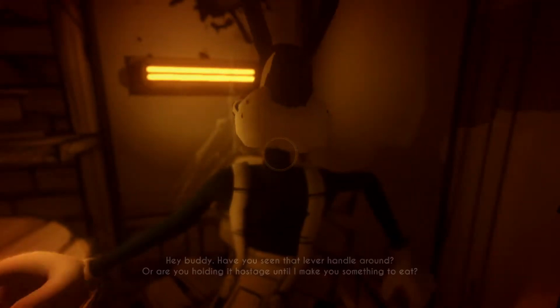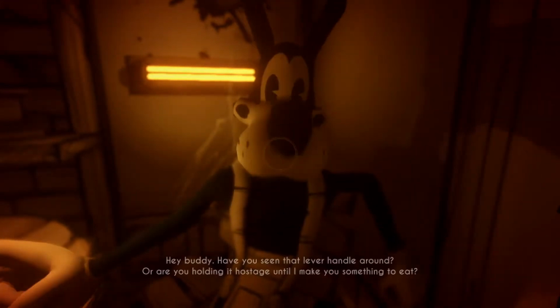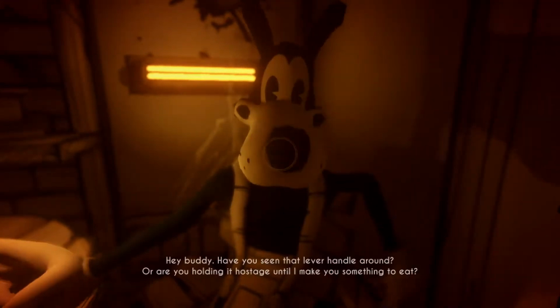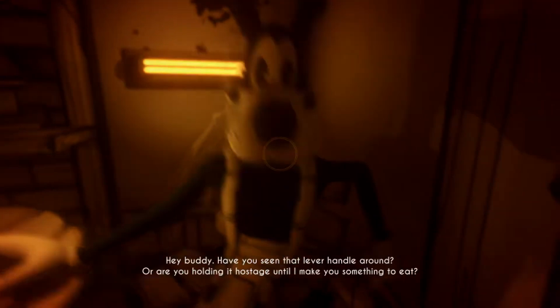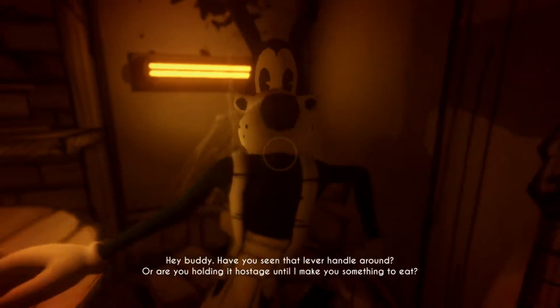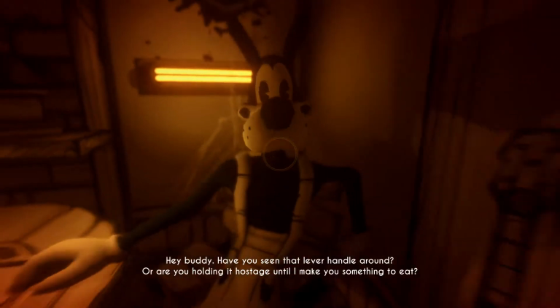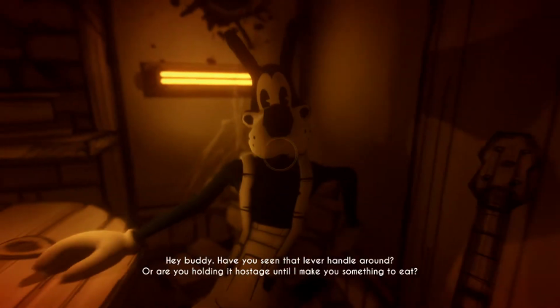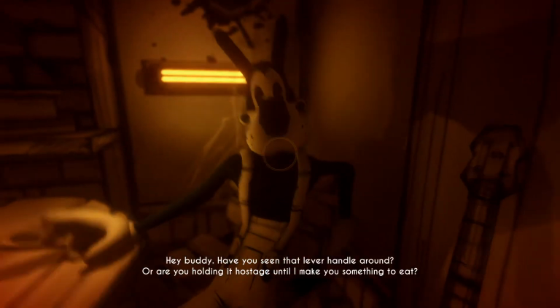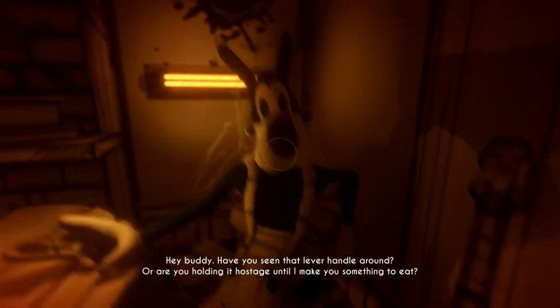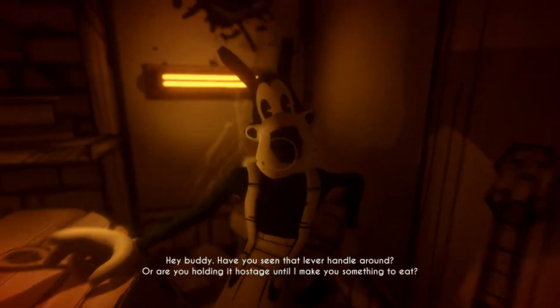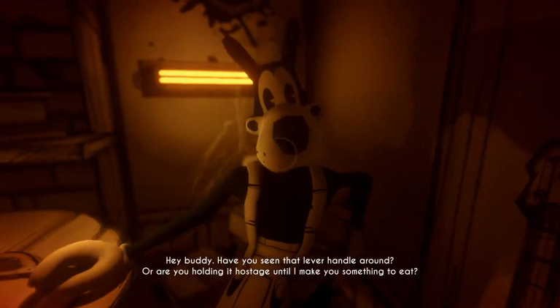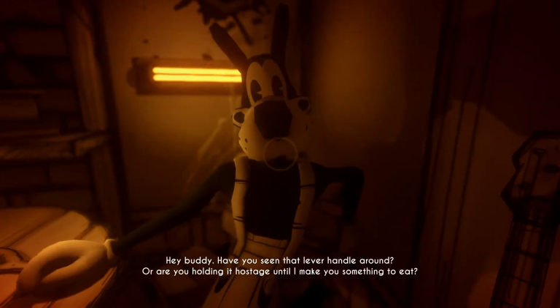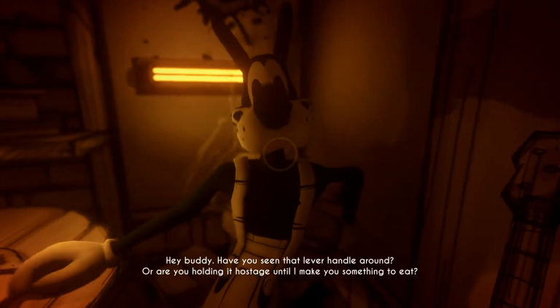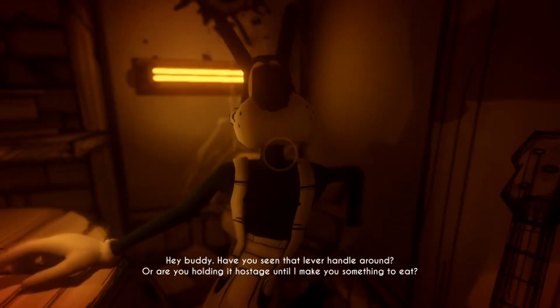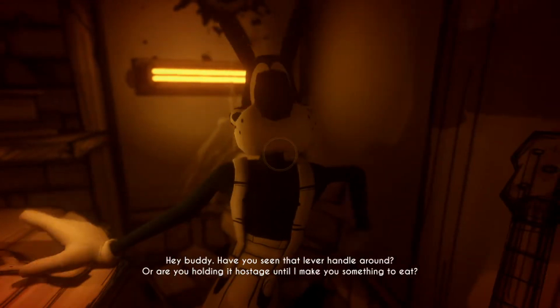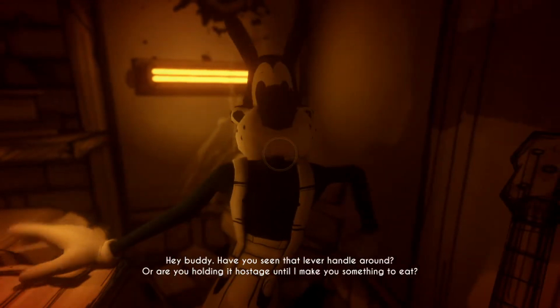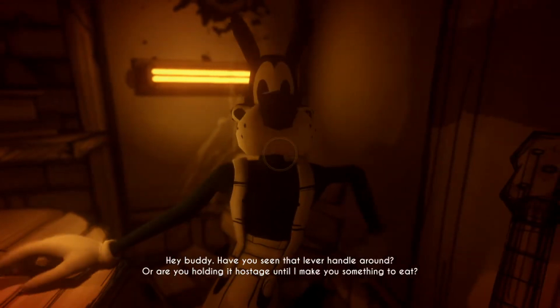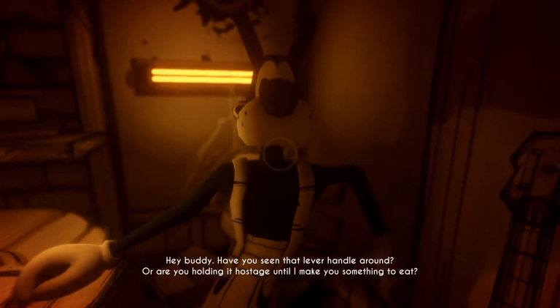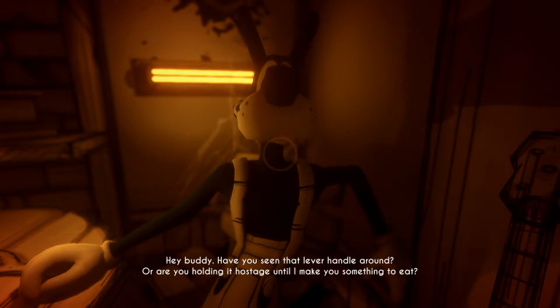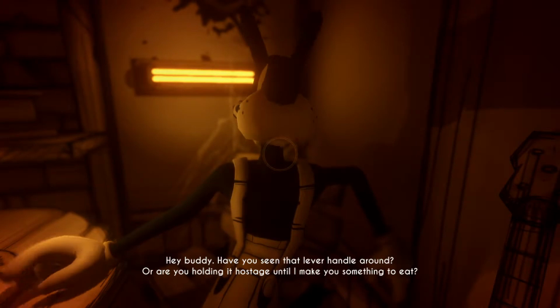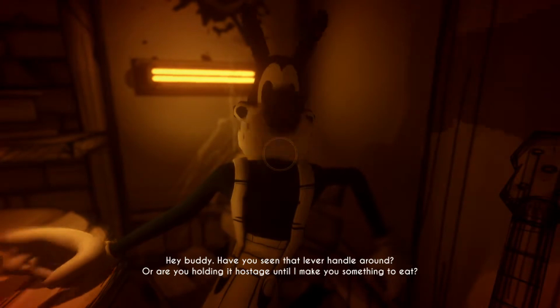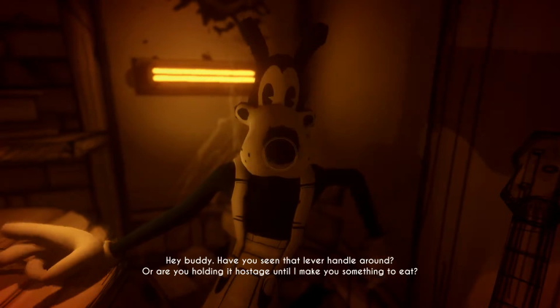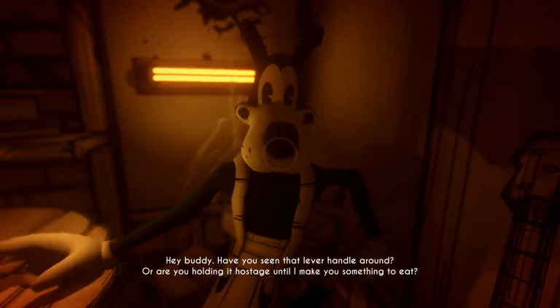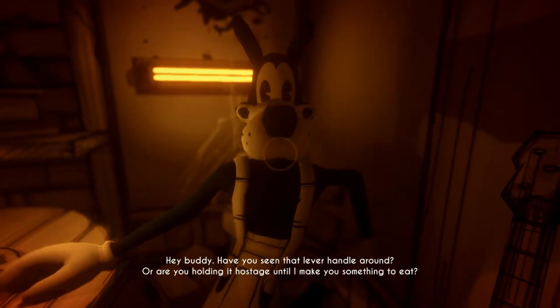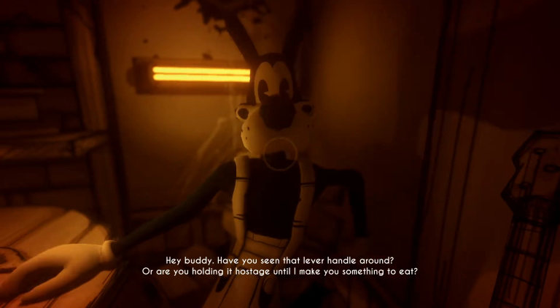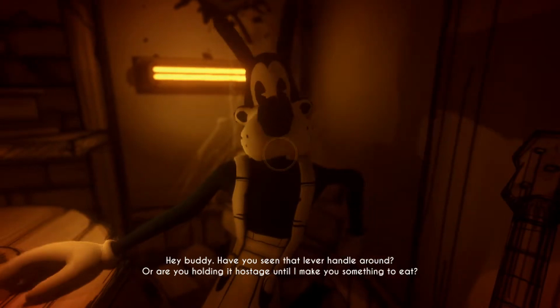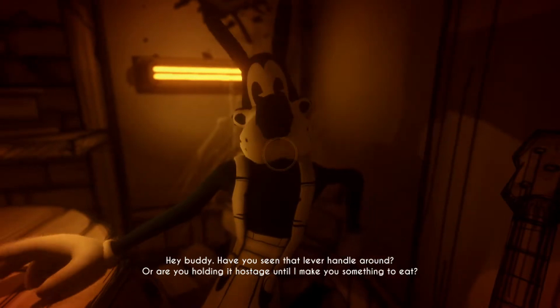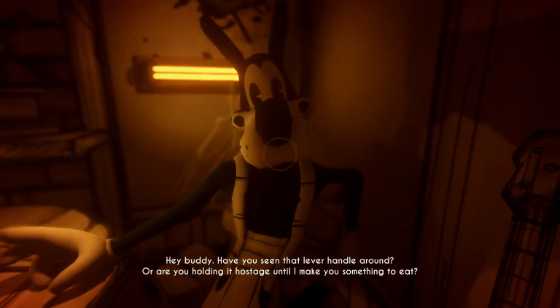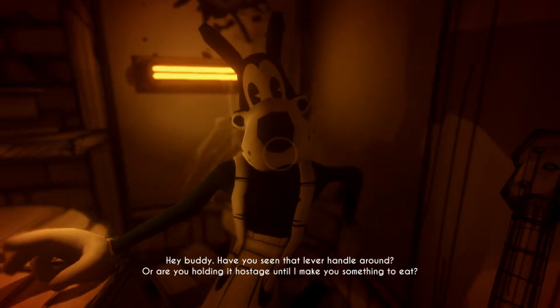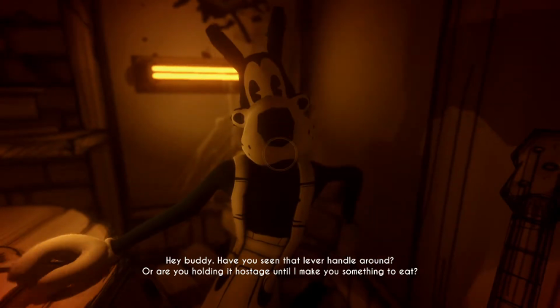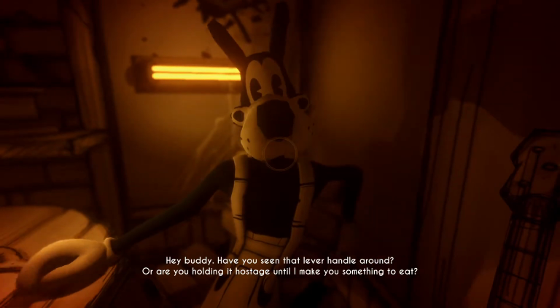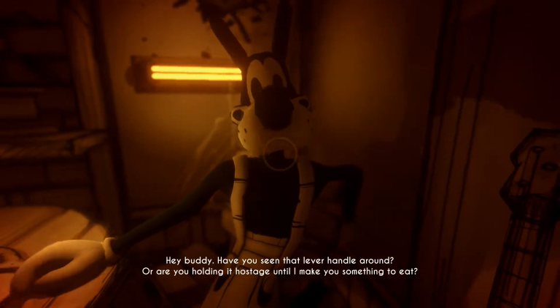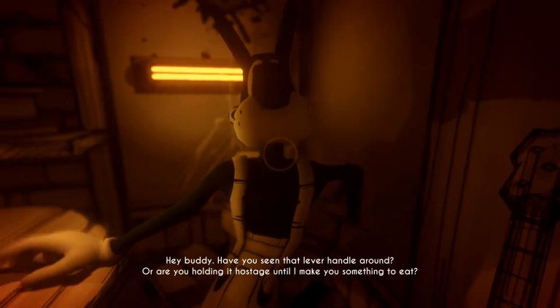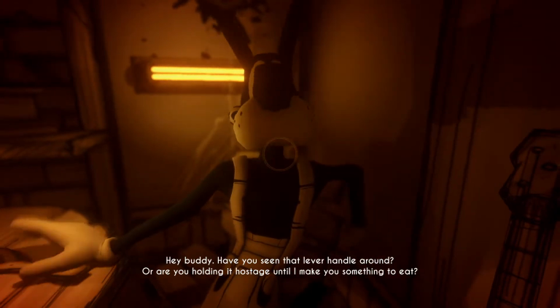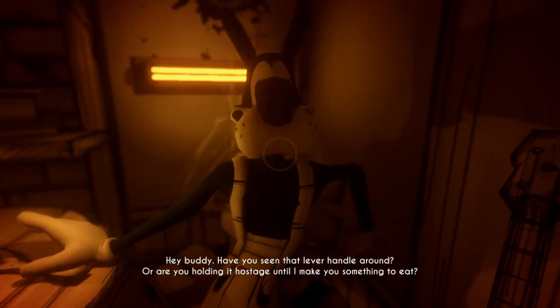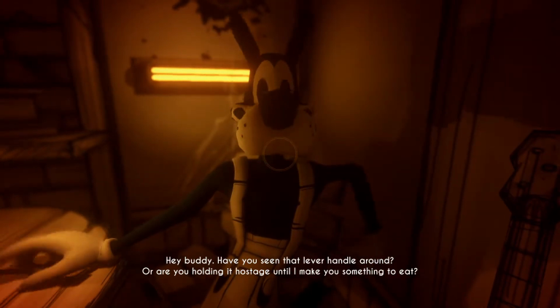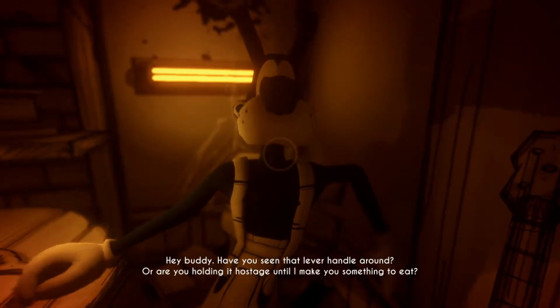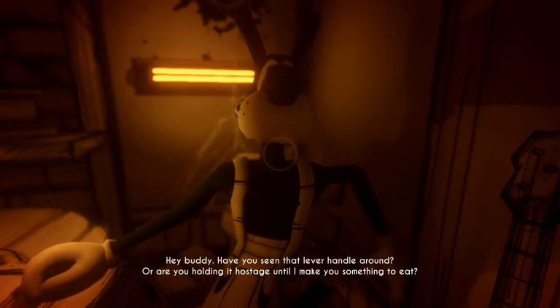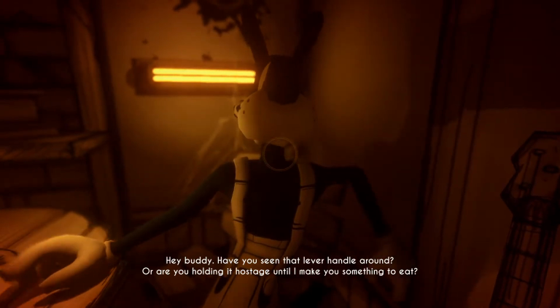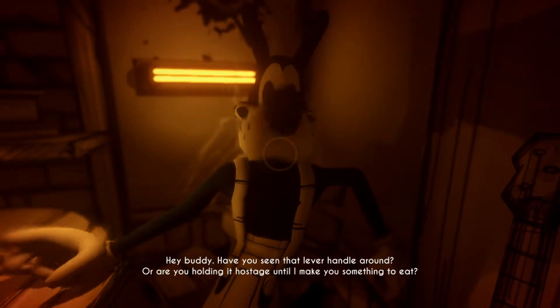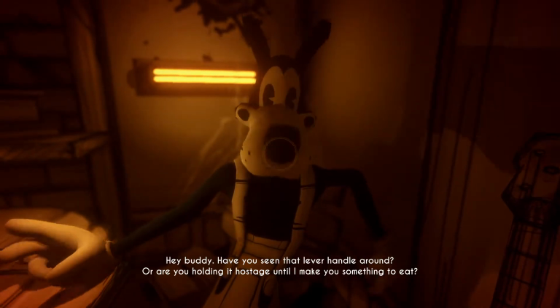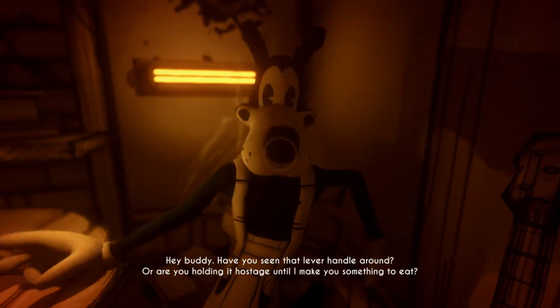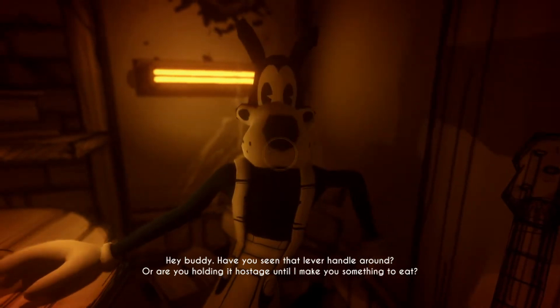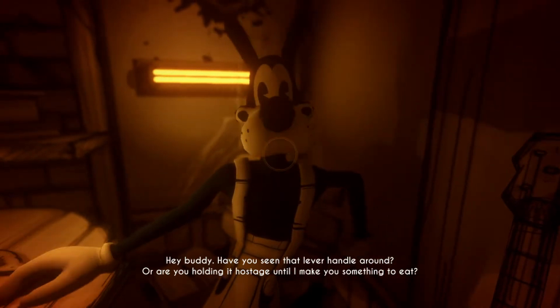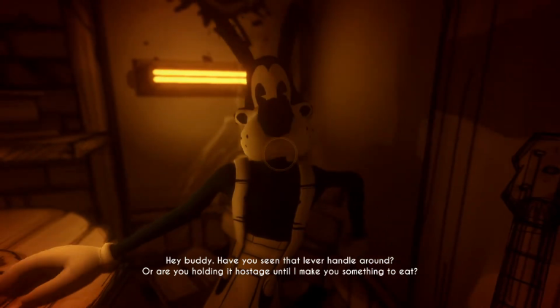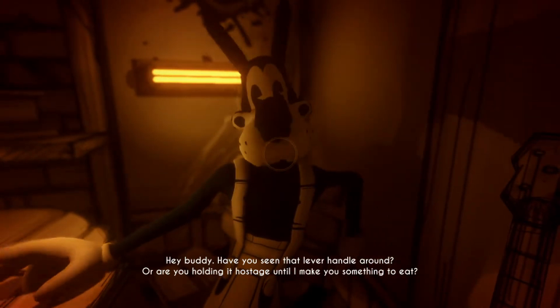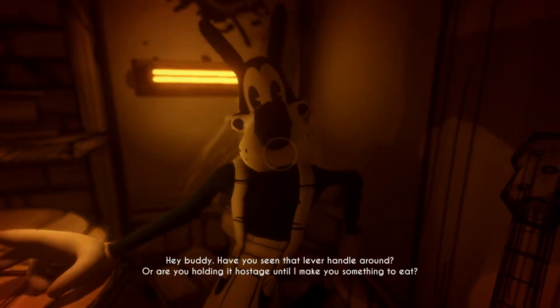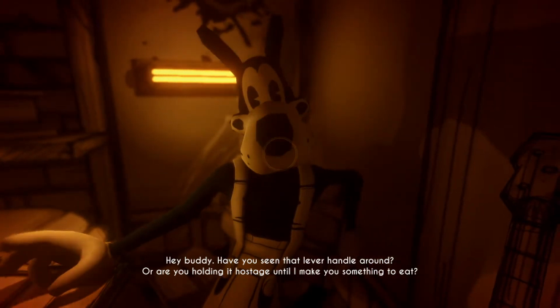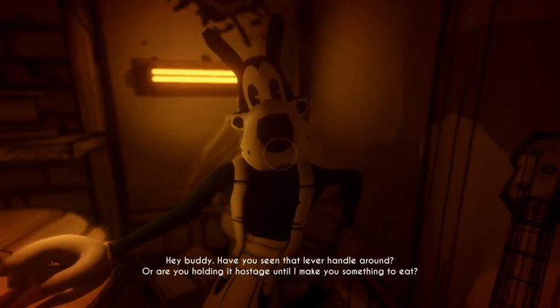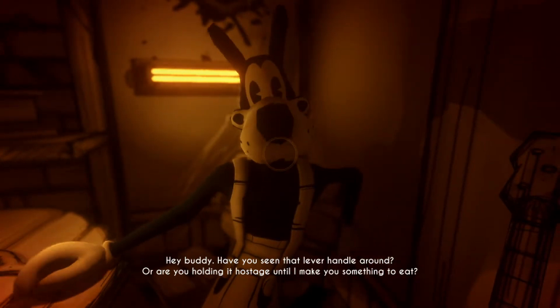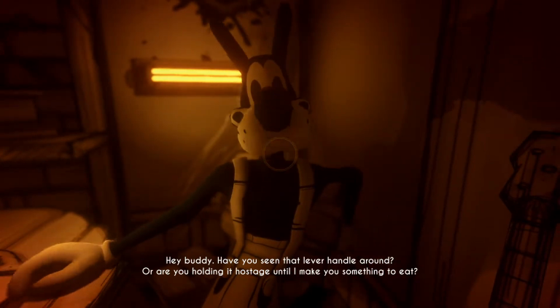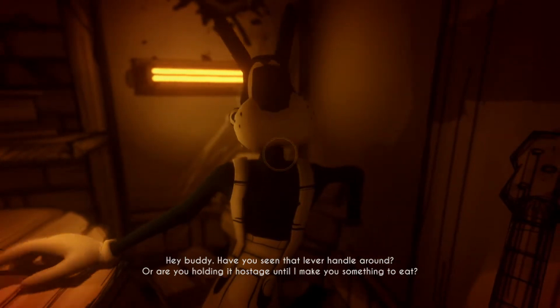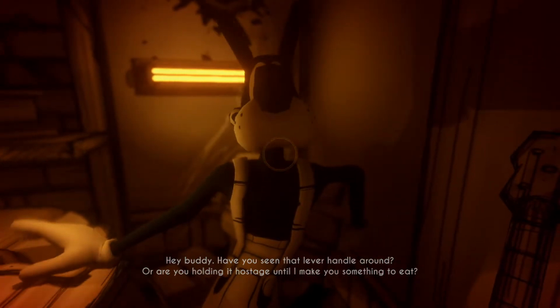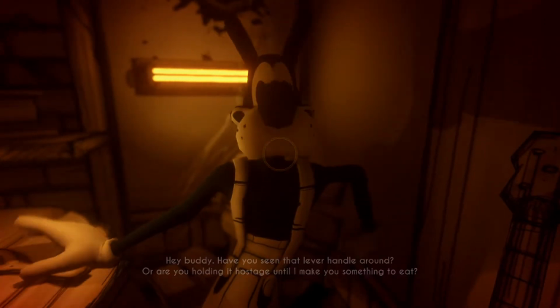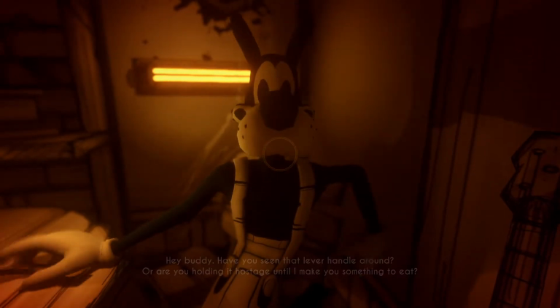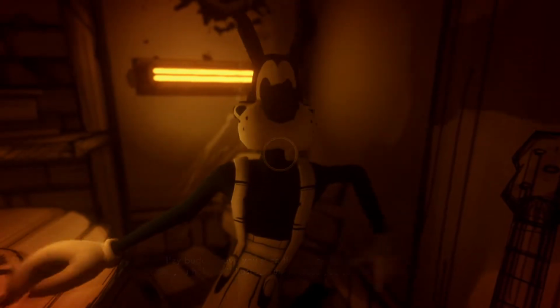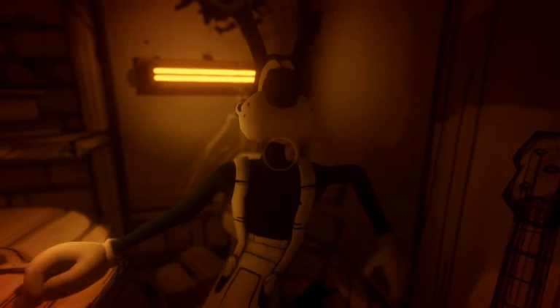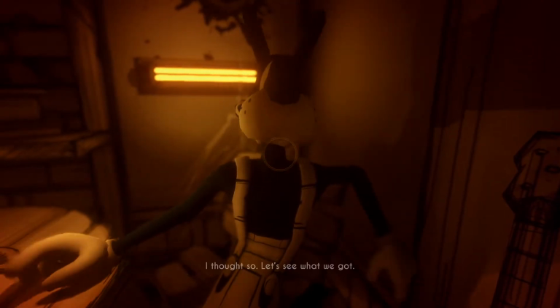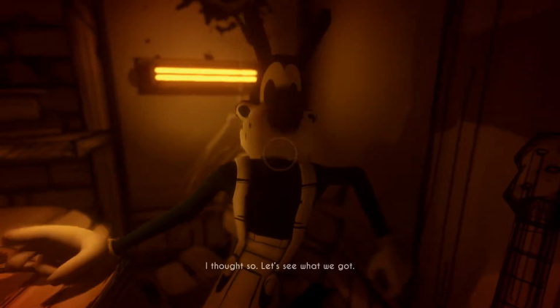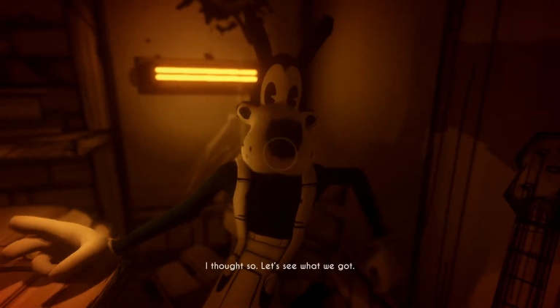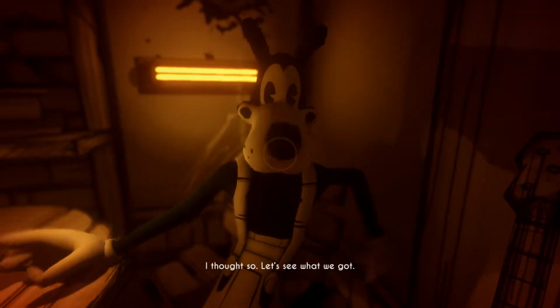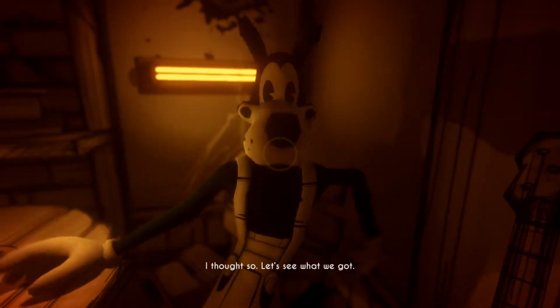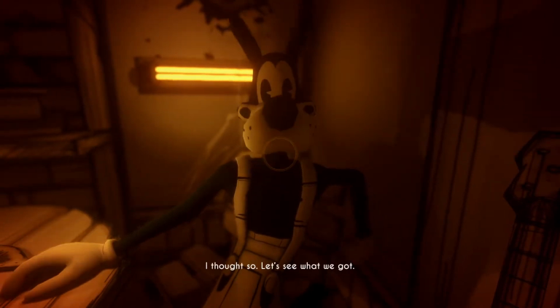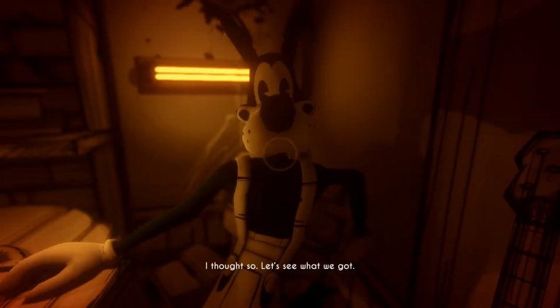Hey, buddy. You seen that lever handle around? Or are you holding it hostage until I make you something to eat? I thought so.